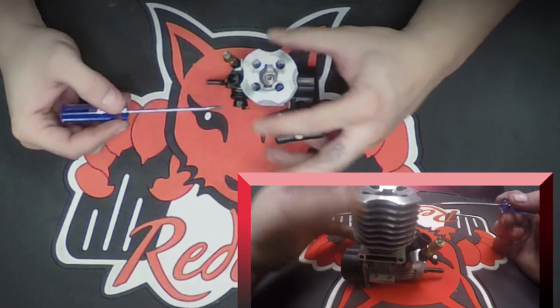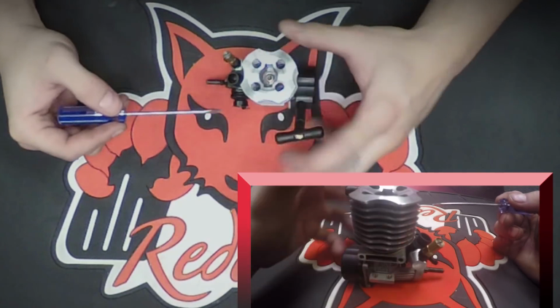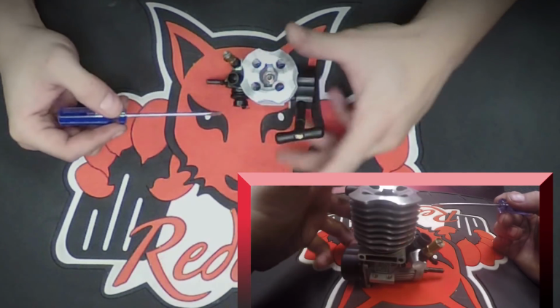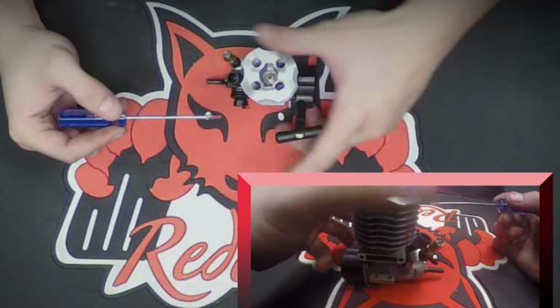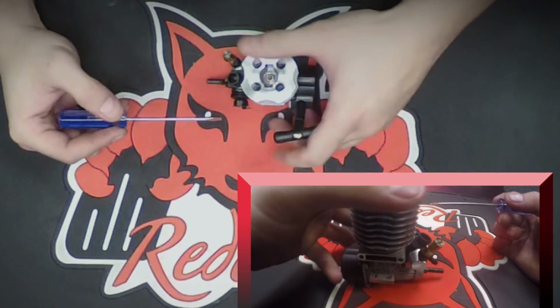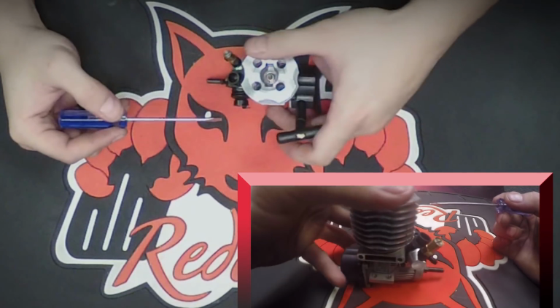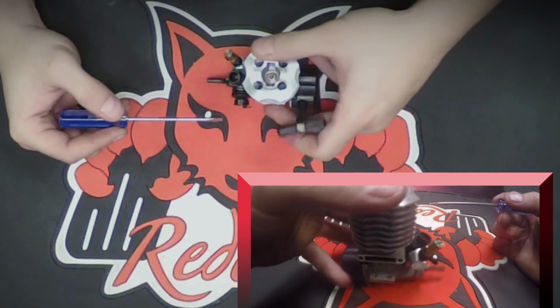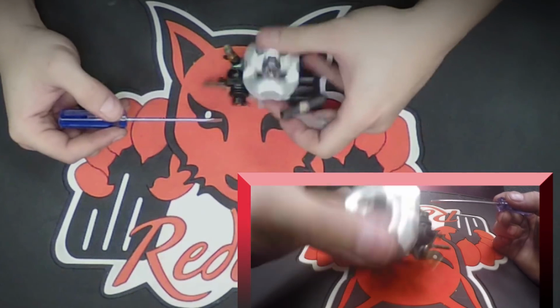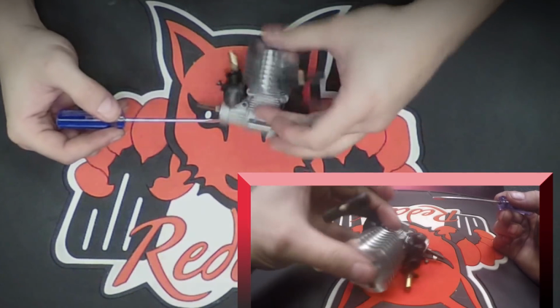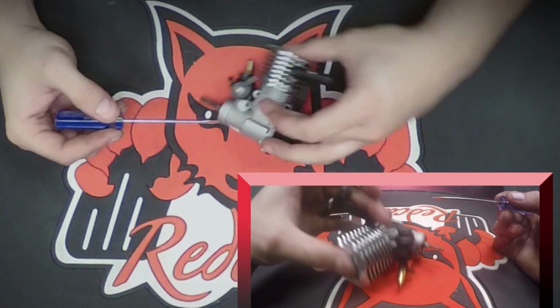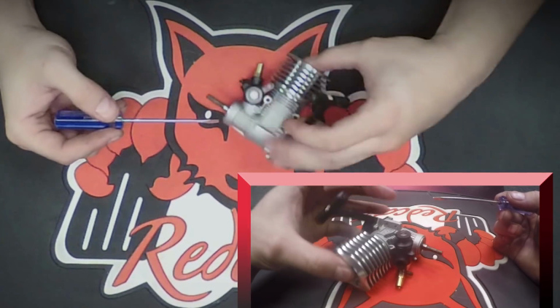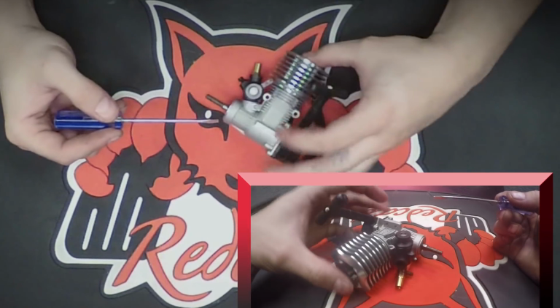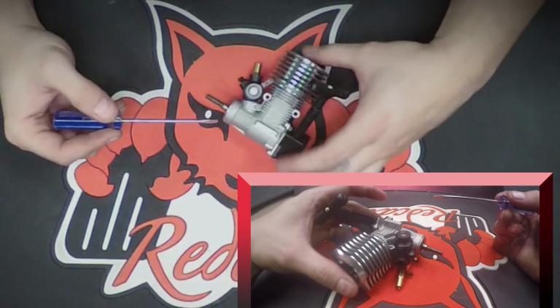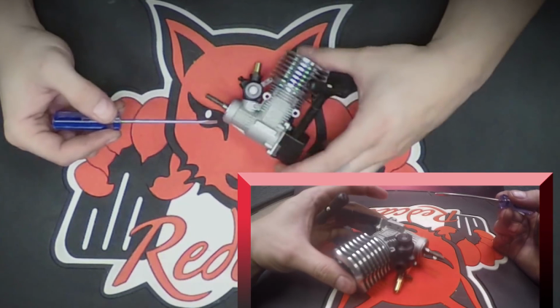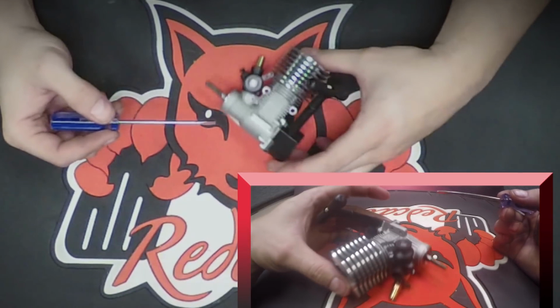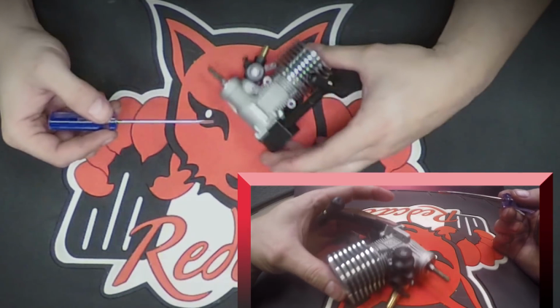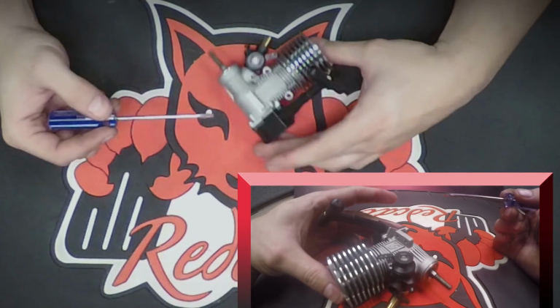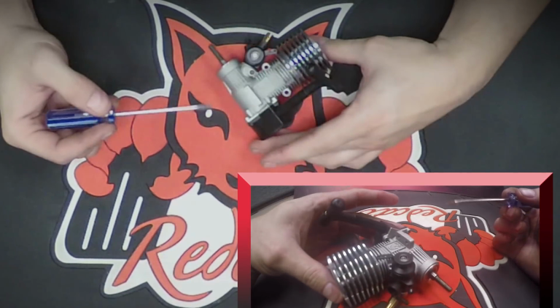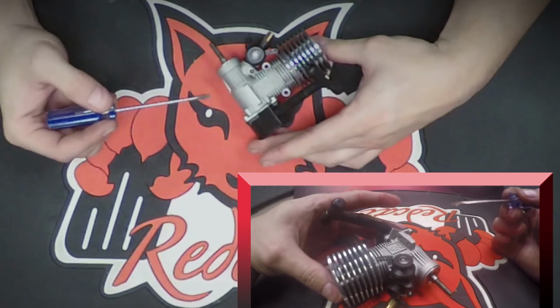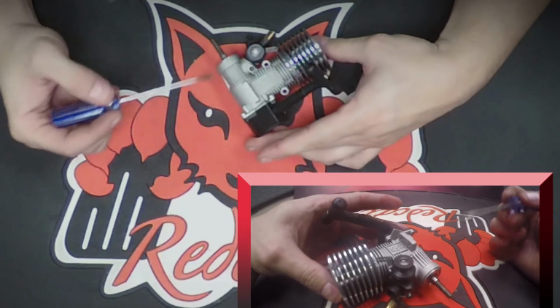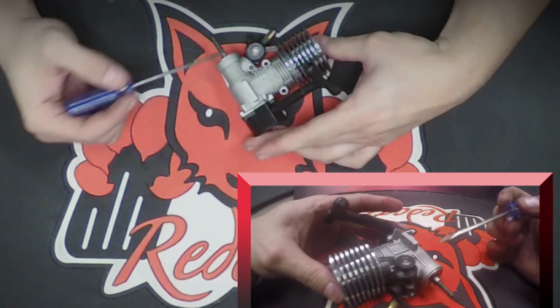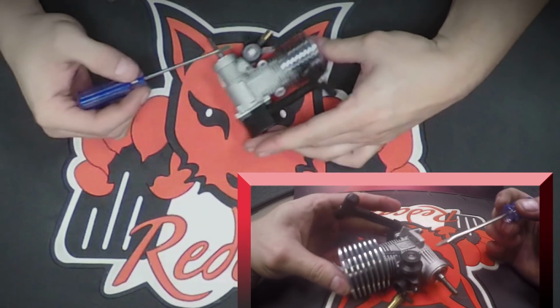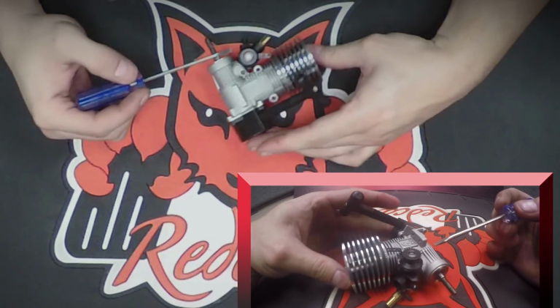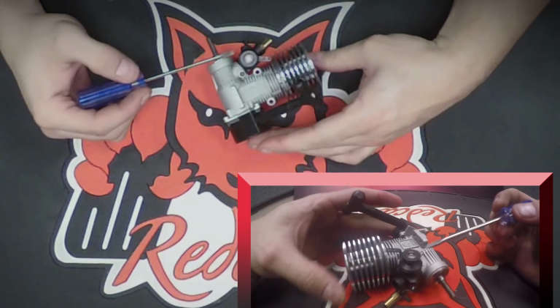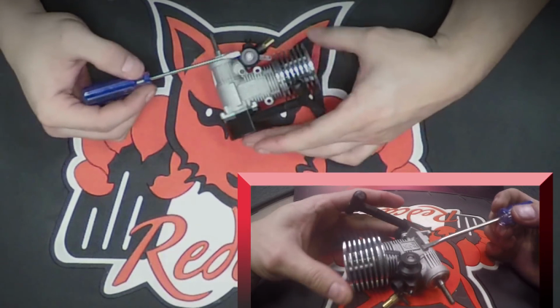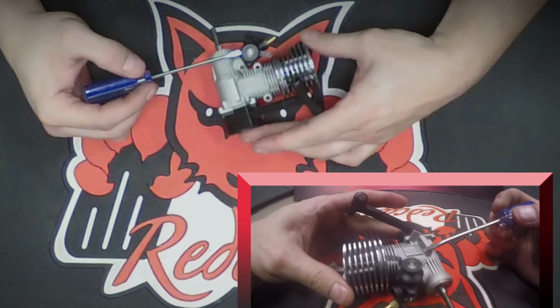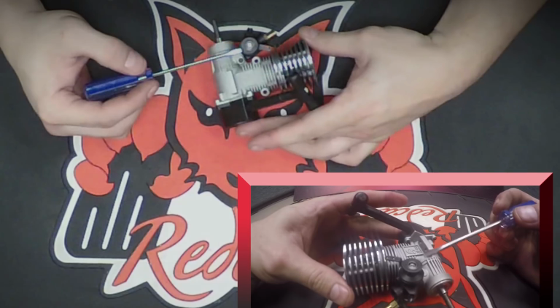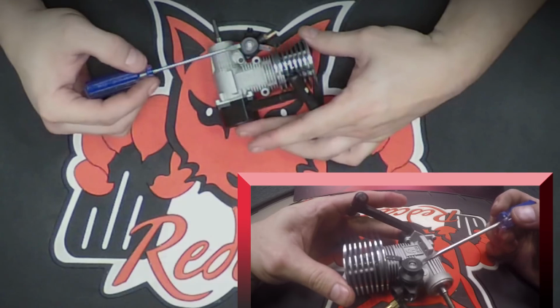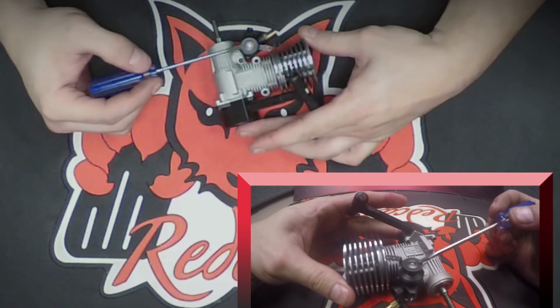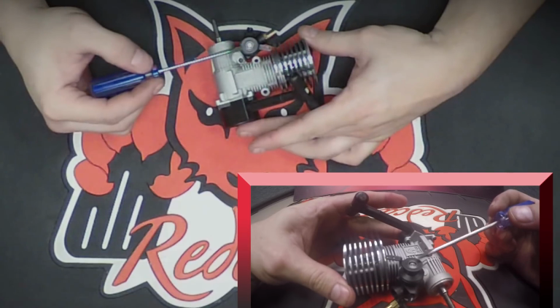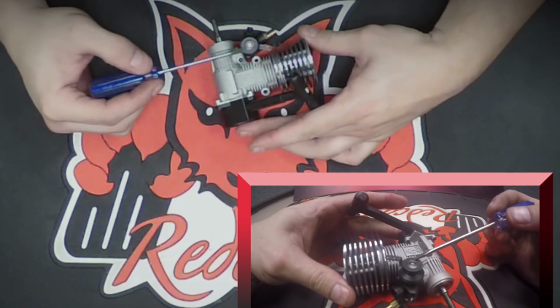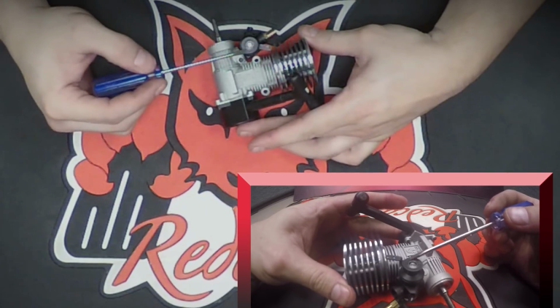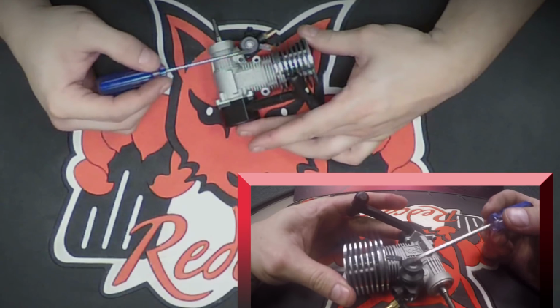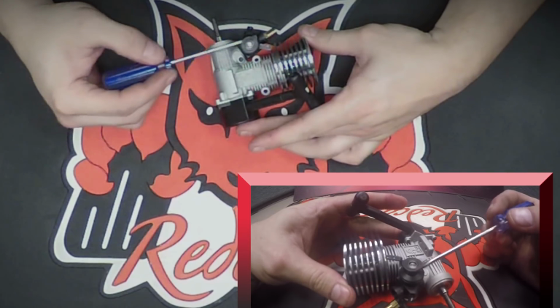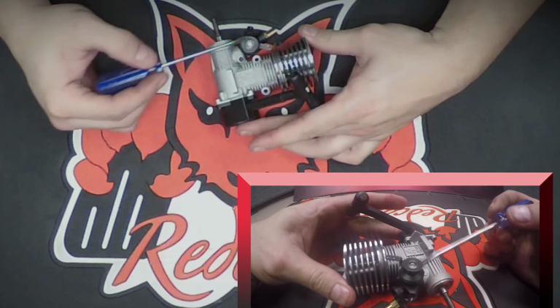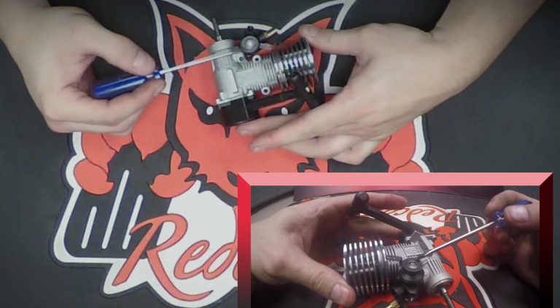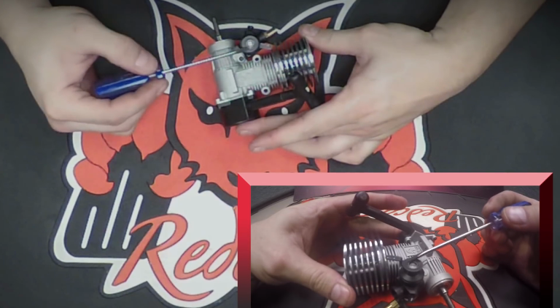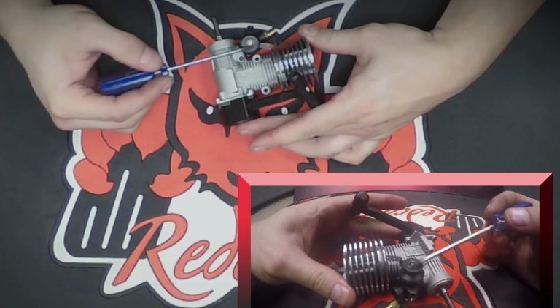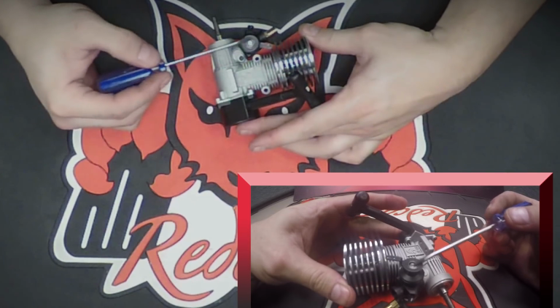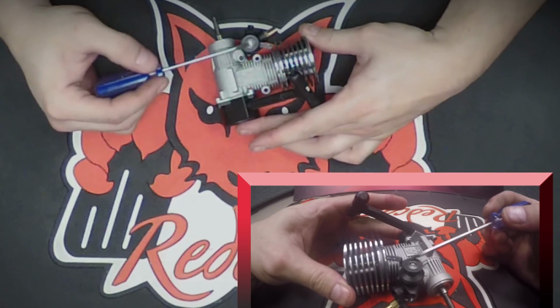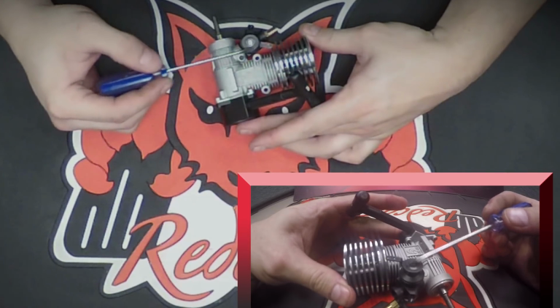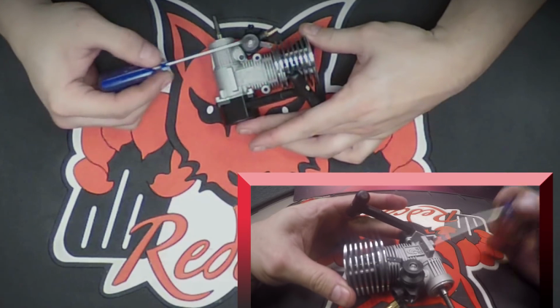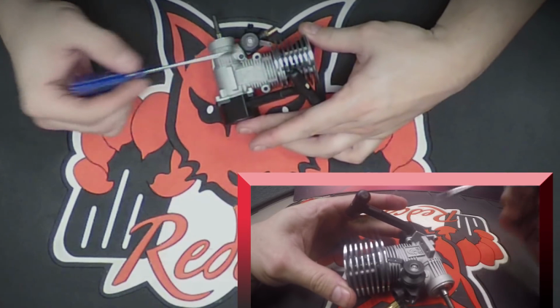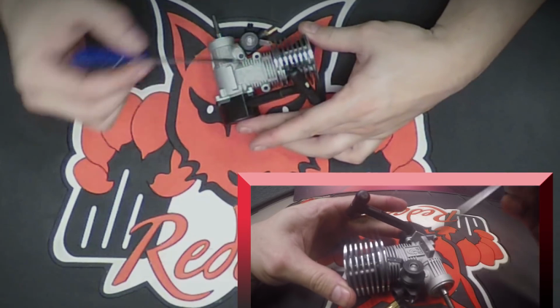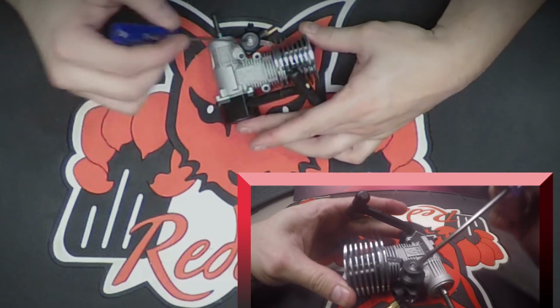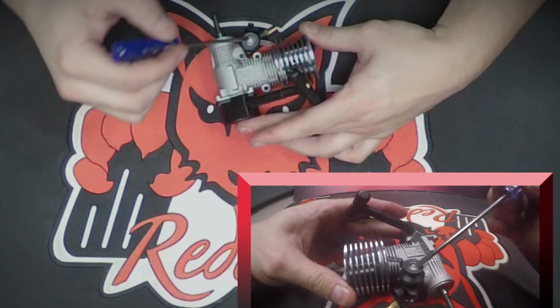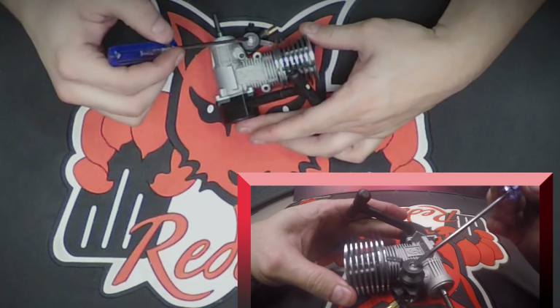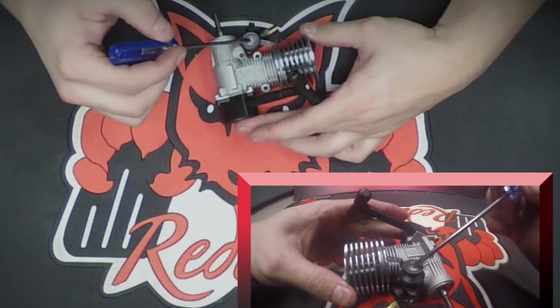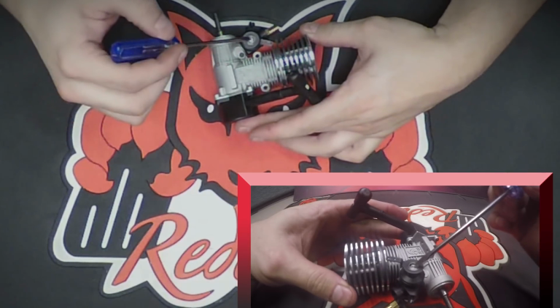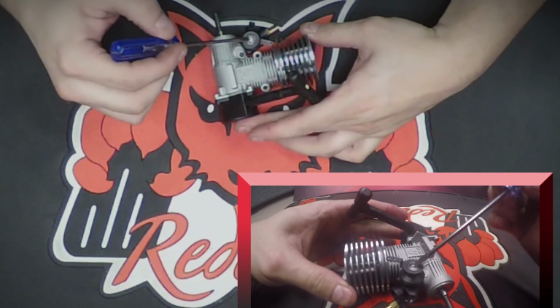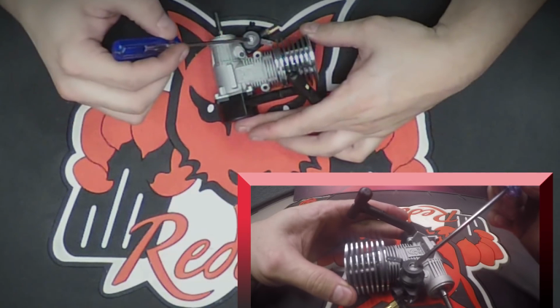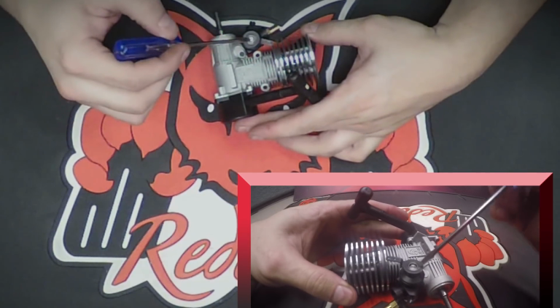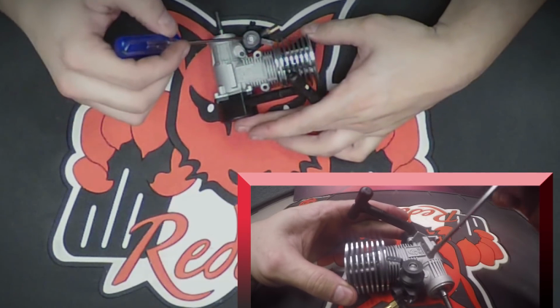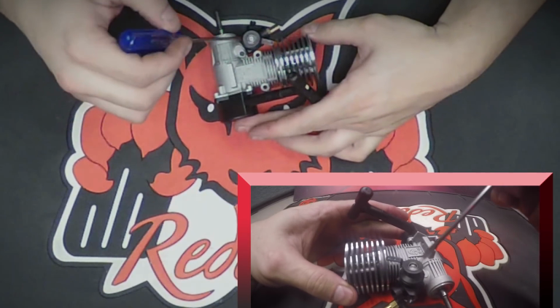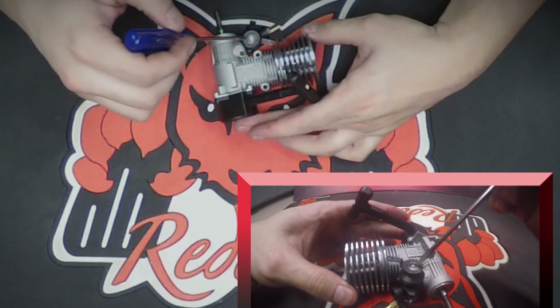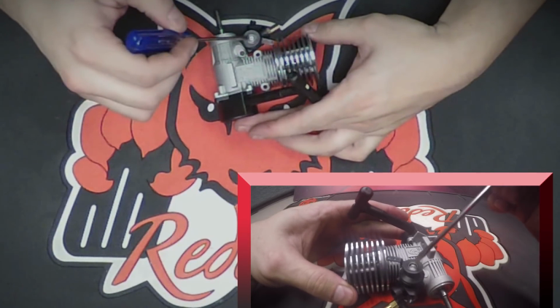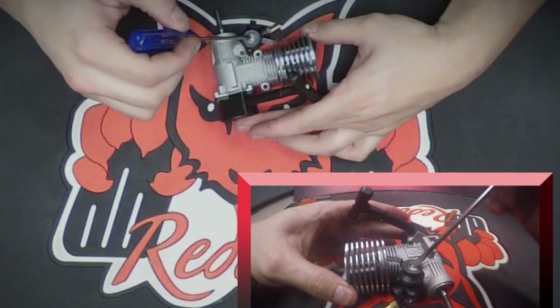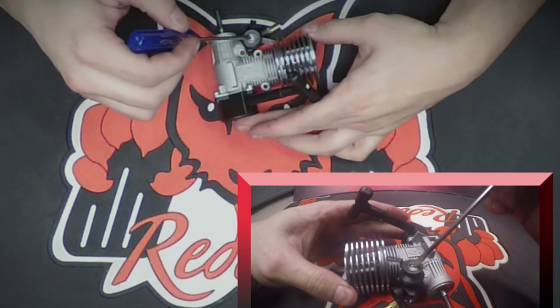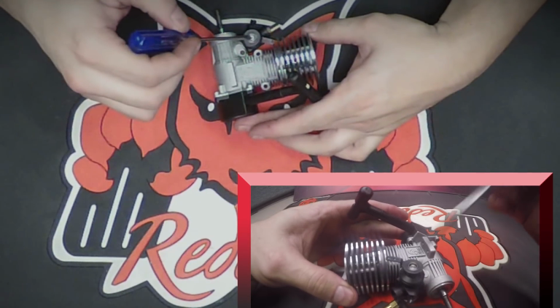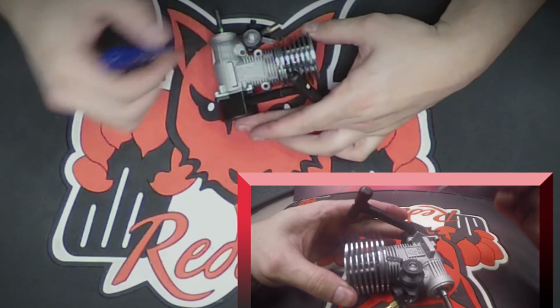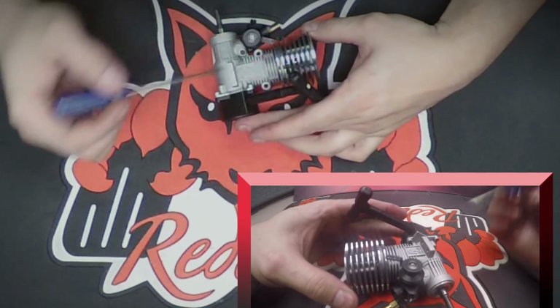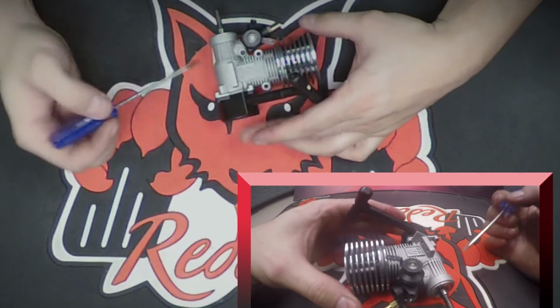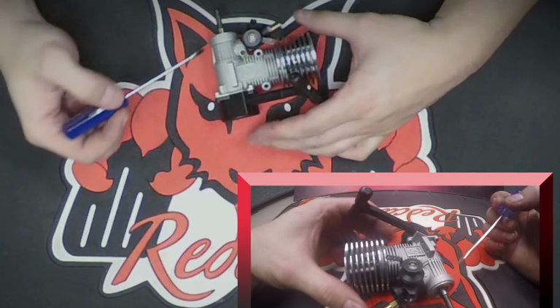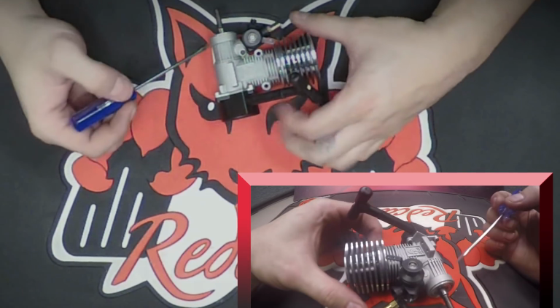The low speed needle is going to be in your throttle connector. It's going to be located right here. You're going to see the flat head adjustment inside there.